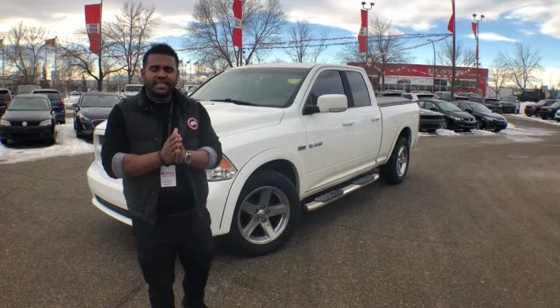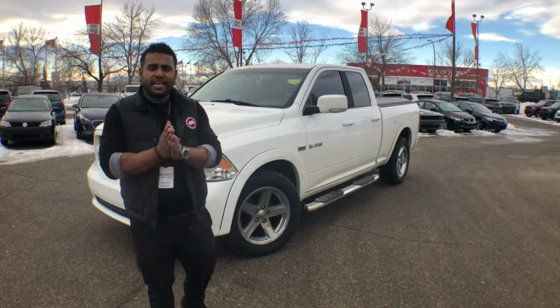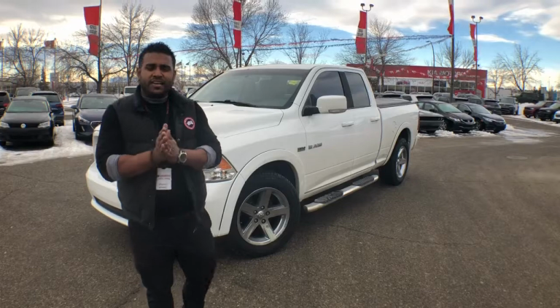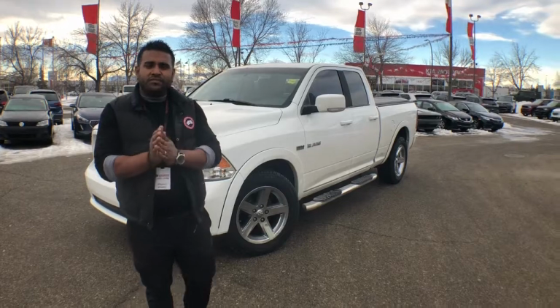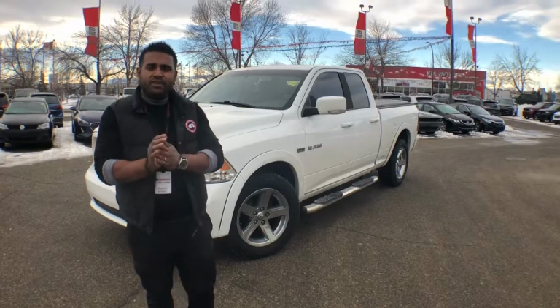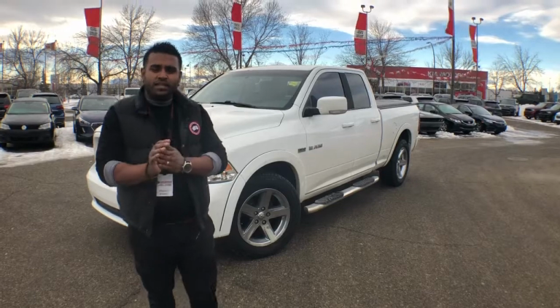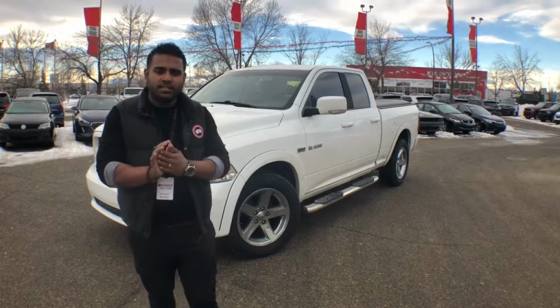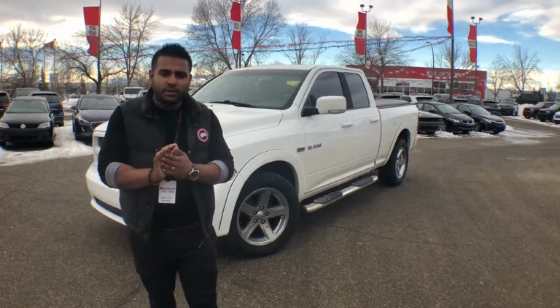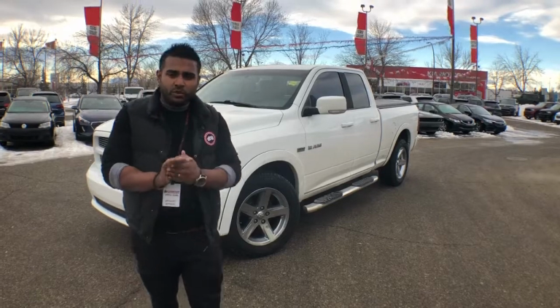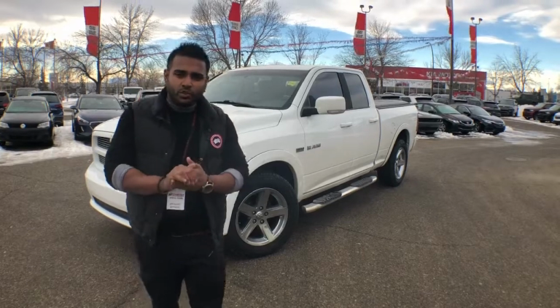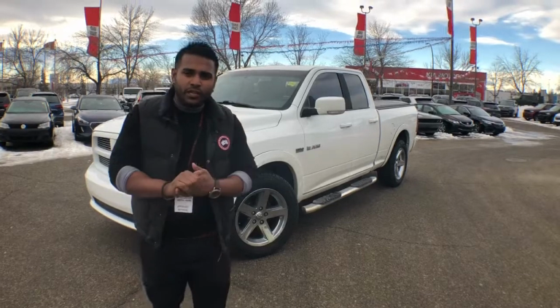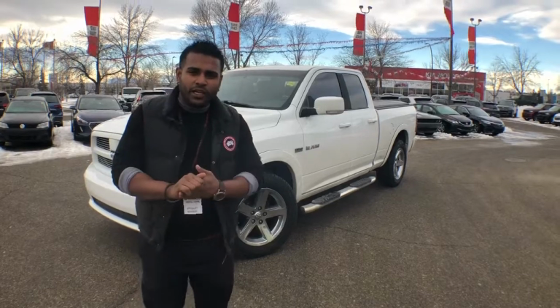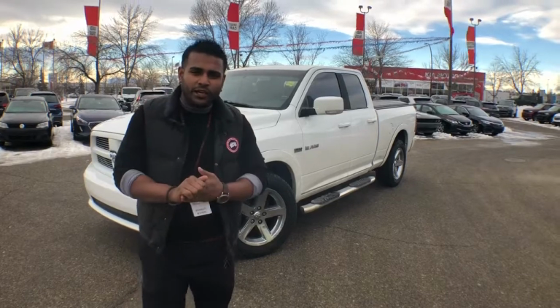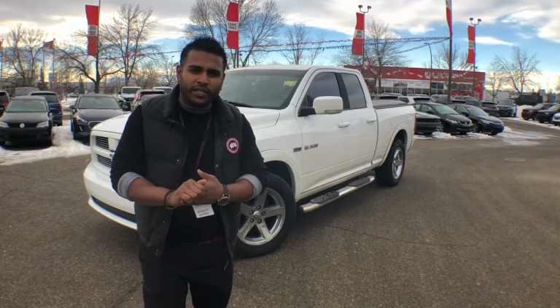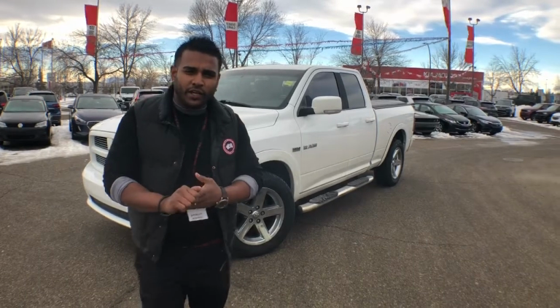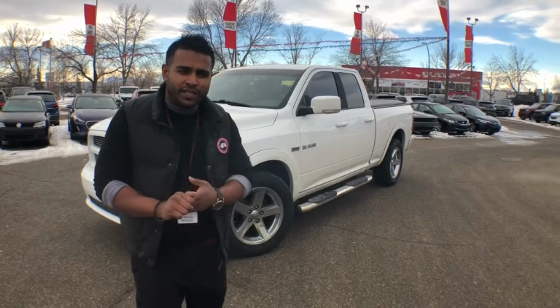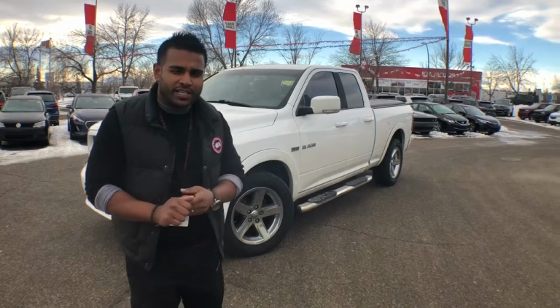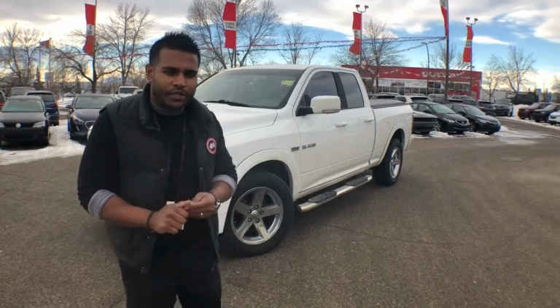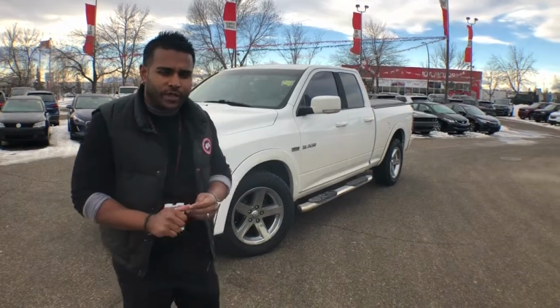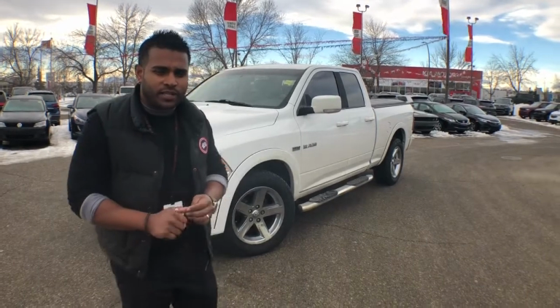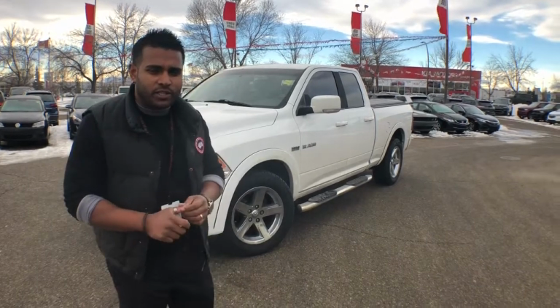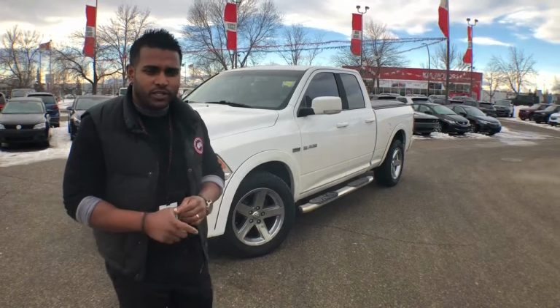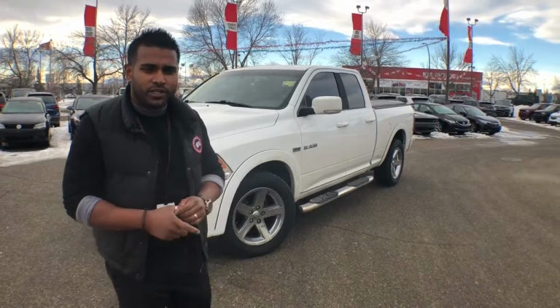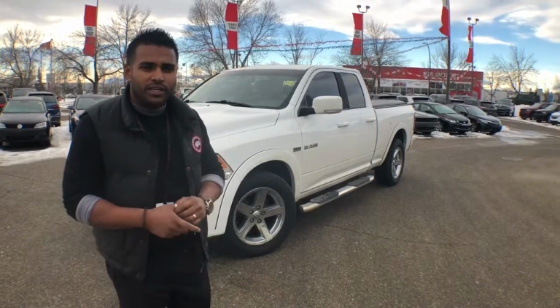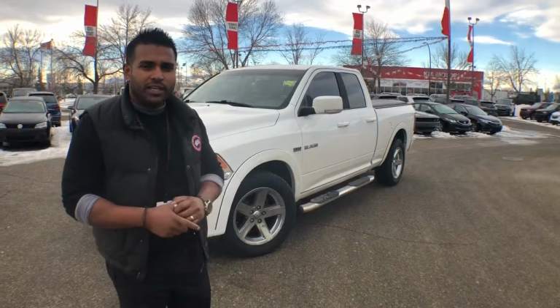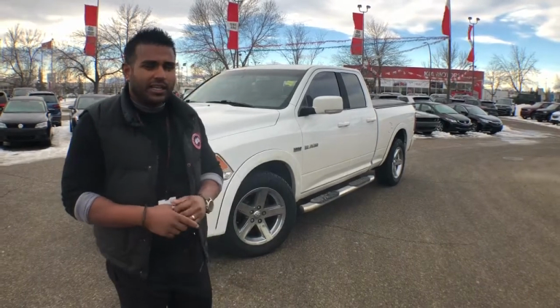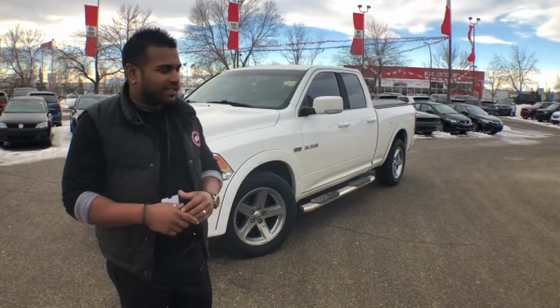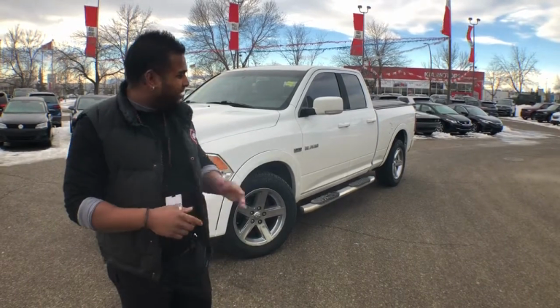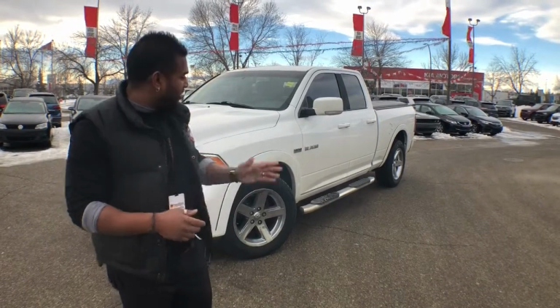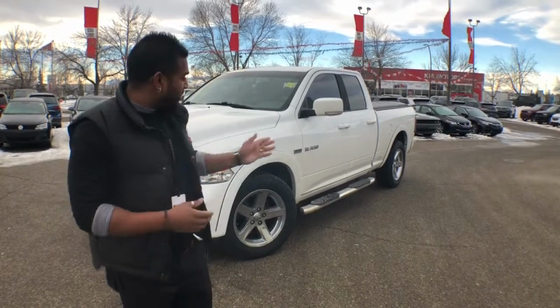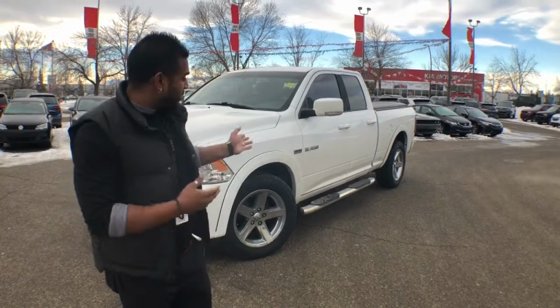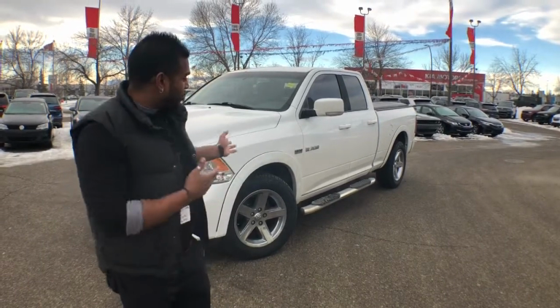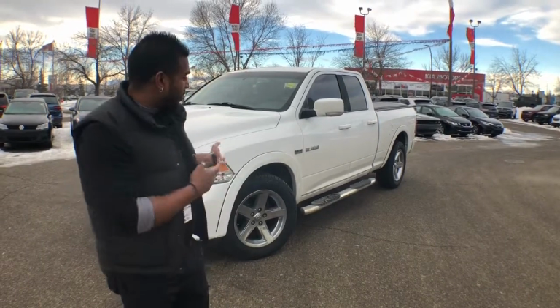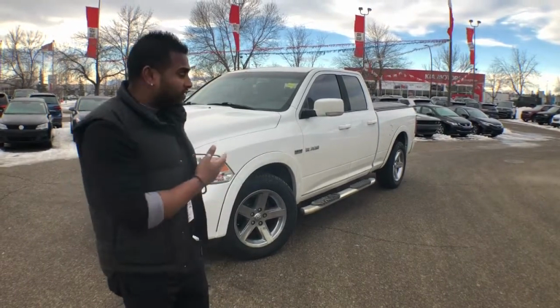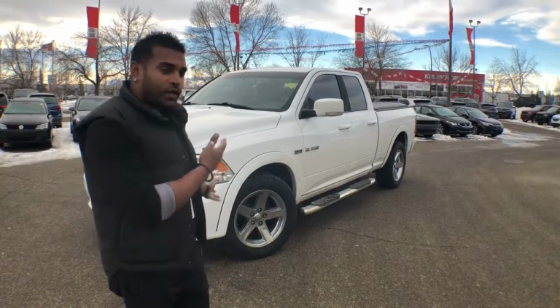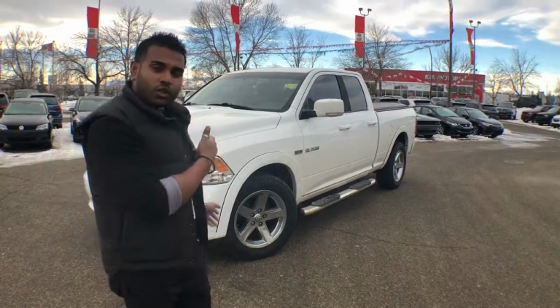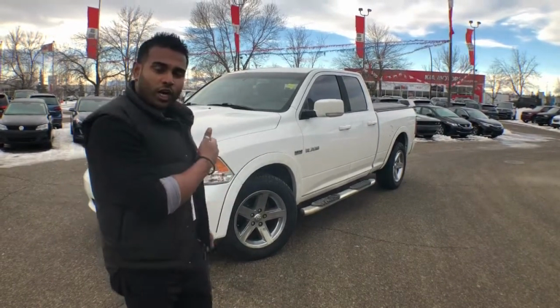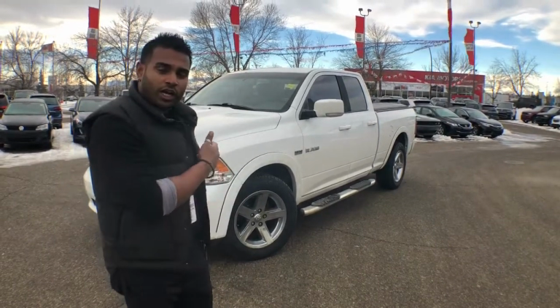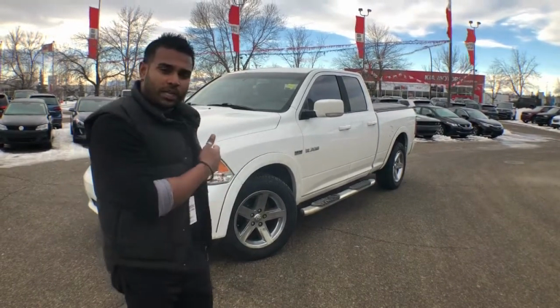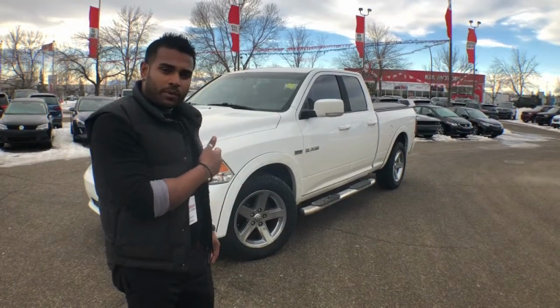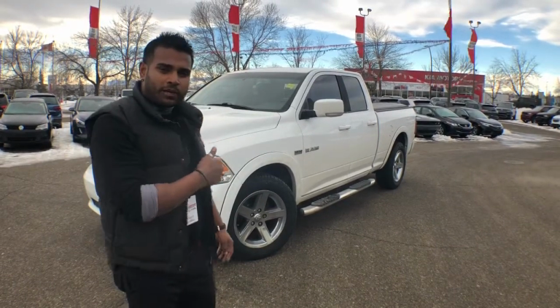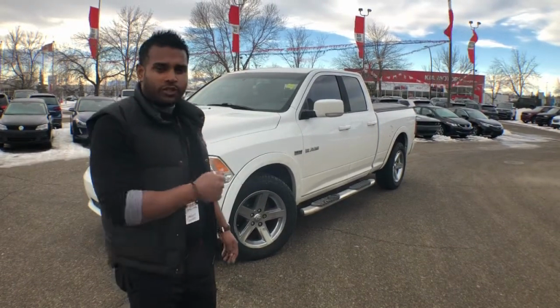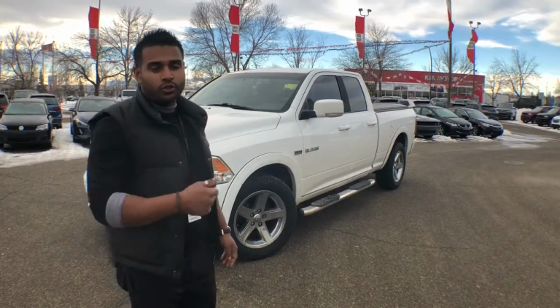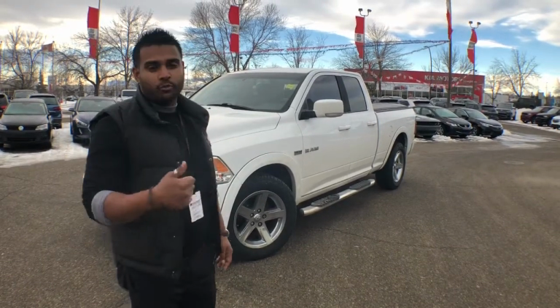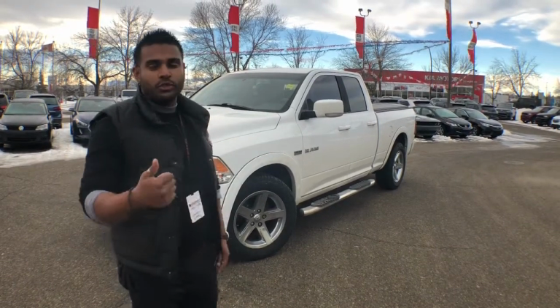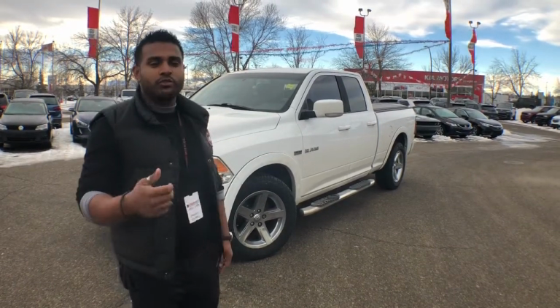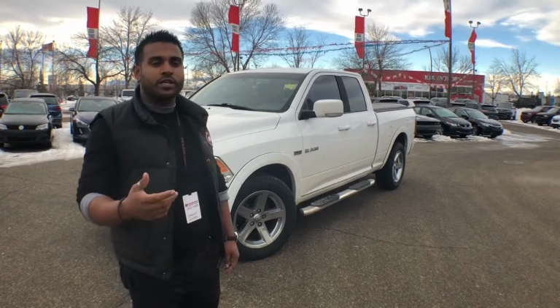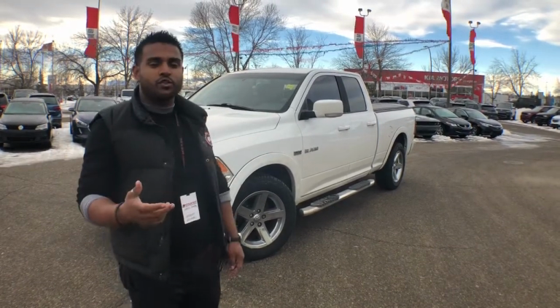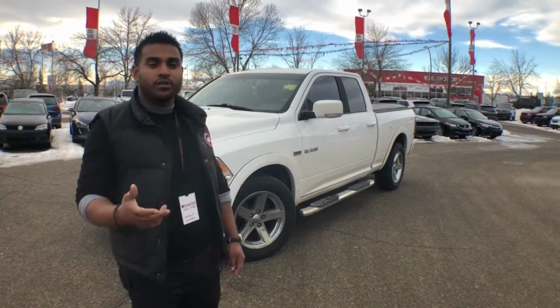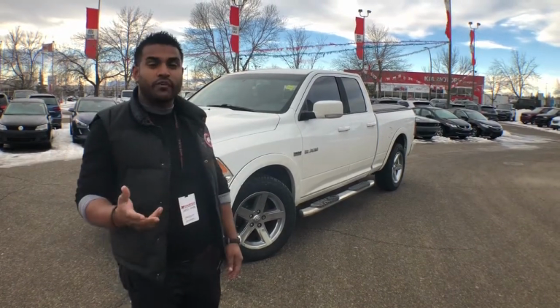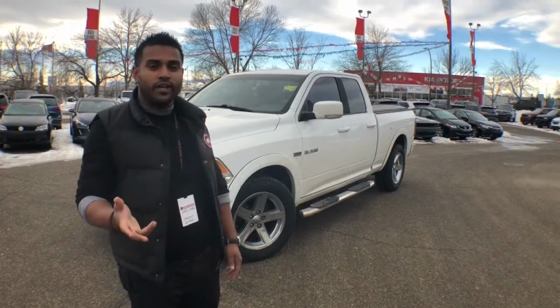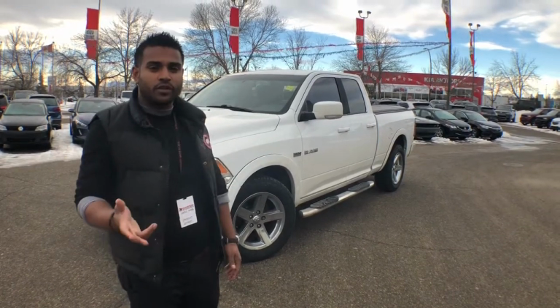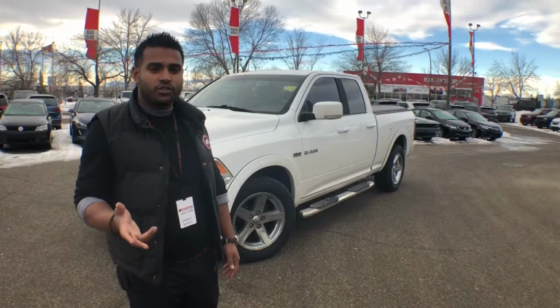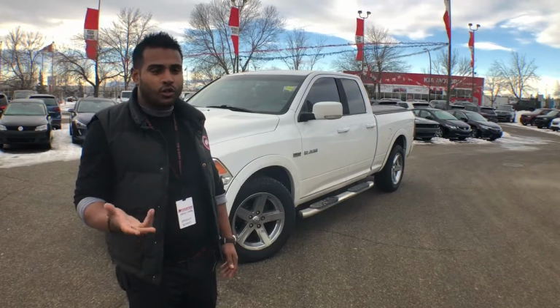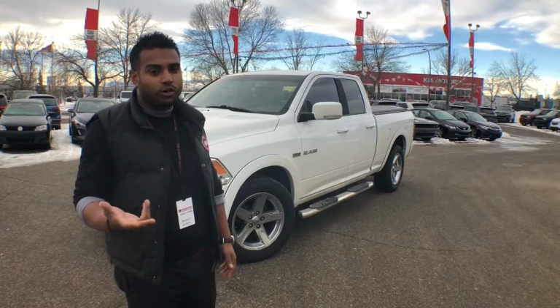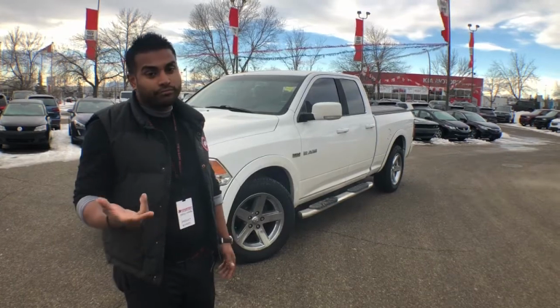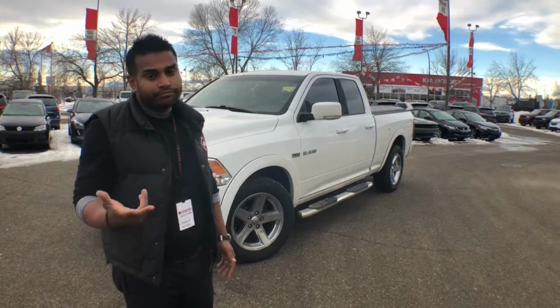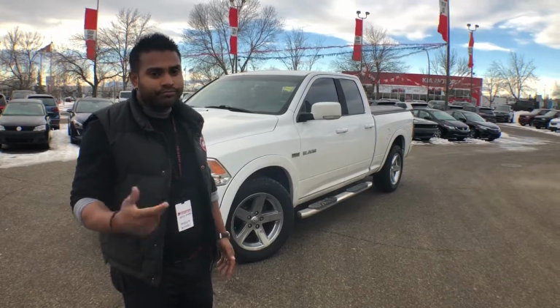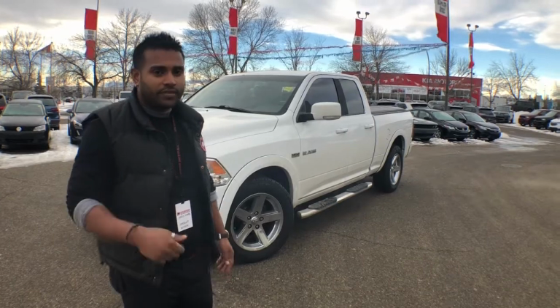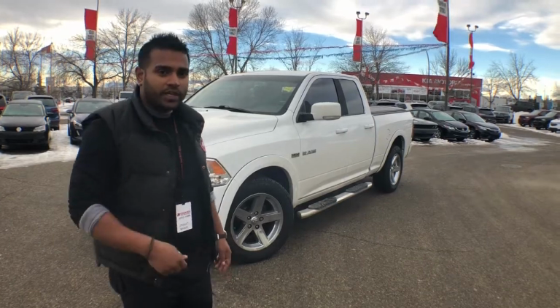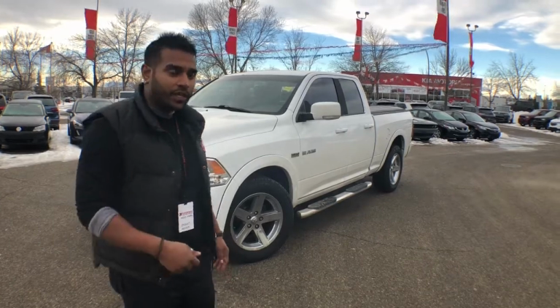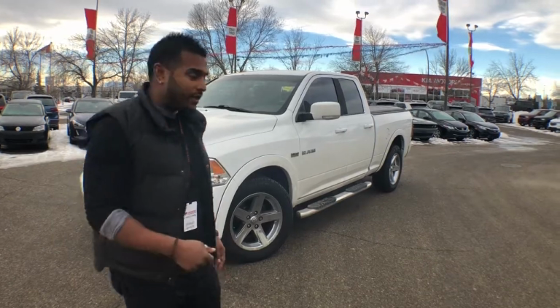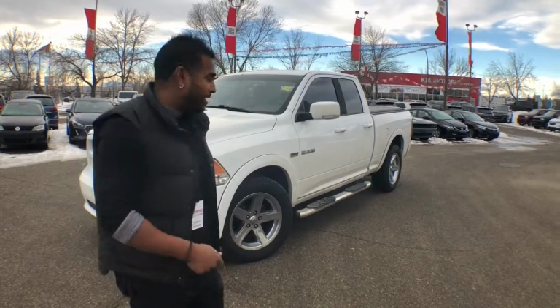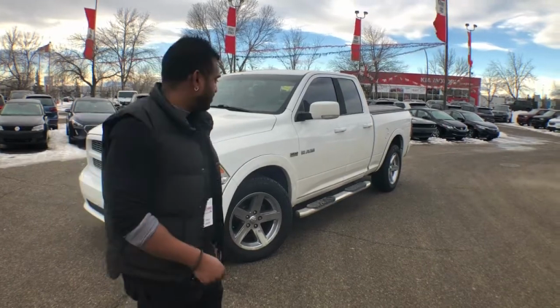Hey Dave, this is Abdul here at QDZ Chrysler. This is the truck that you're talking about. You told me to send you a video, so here it is.